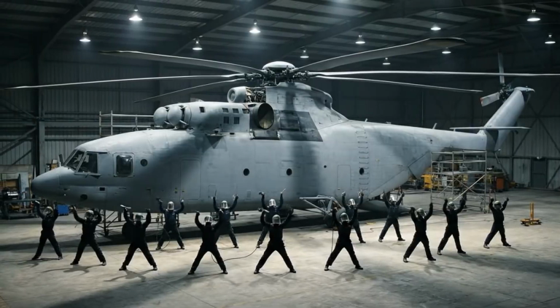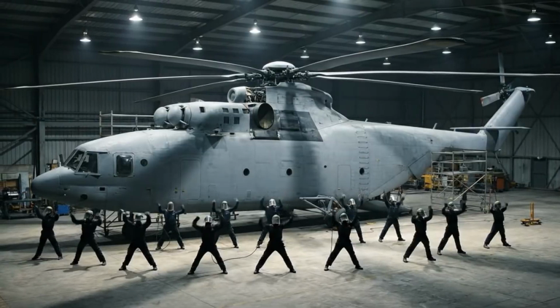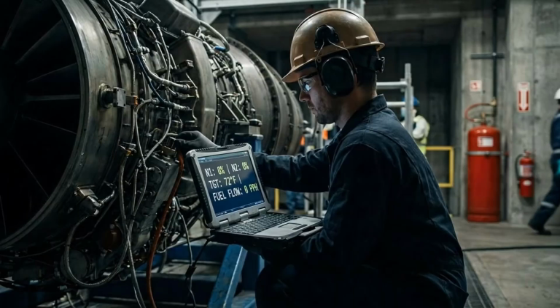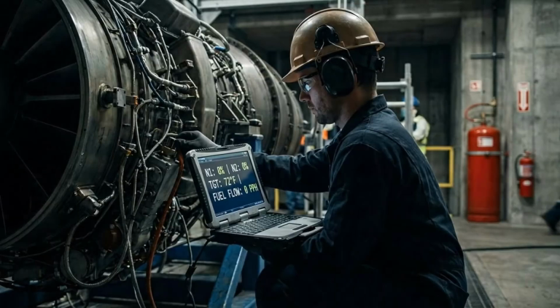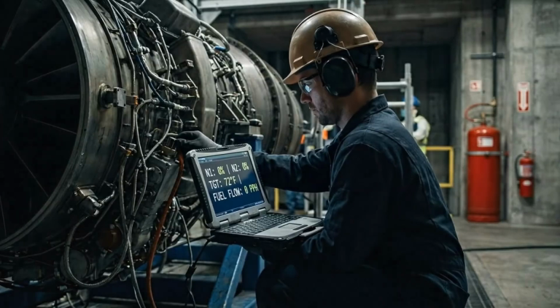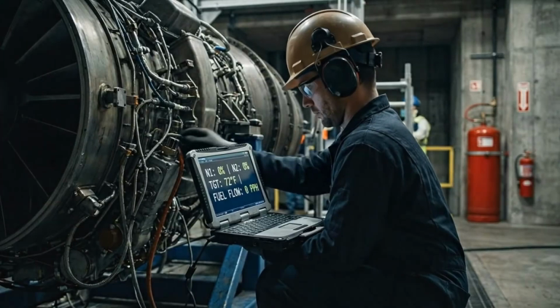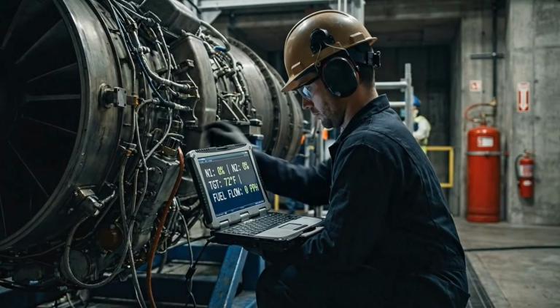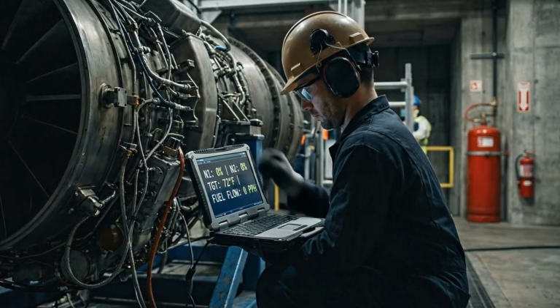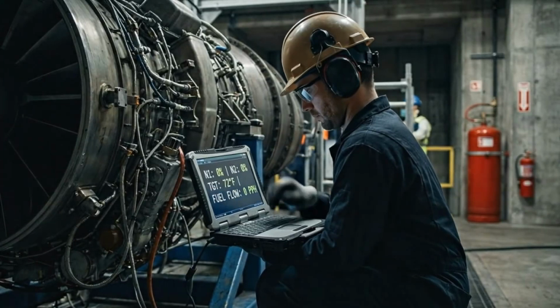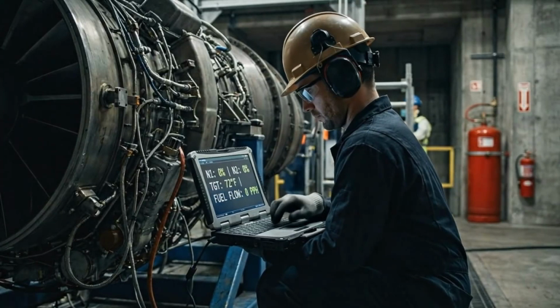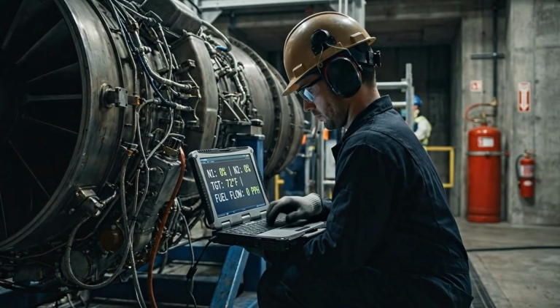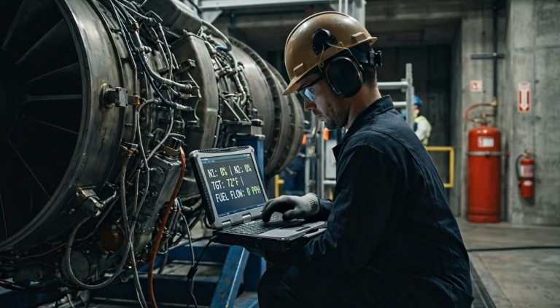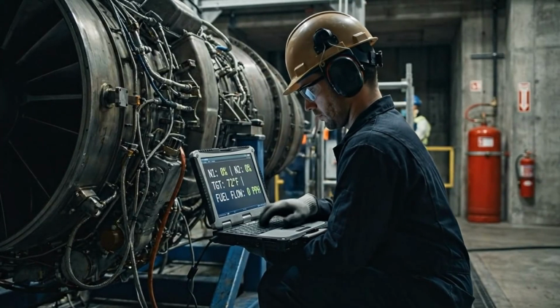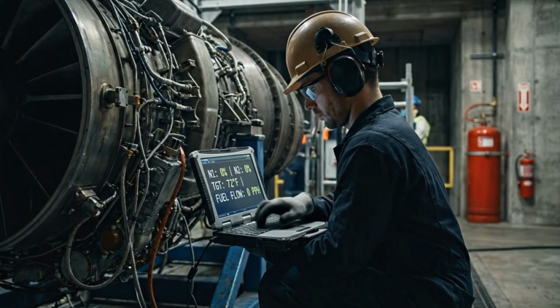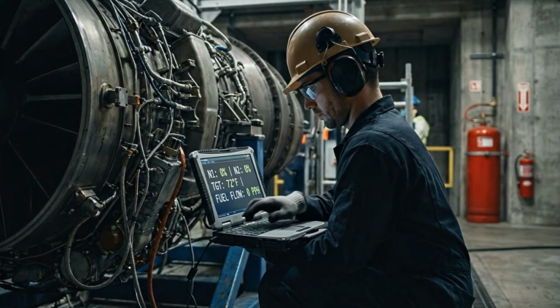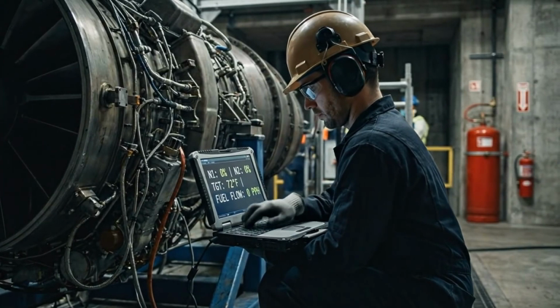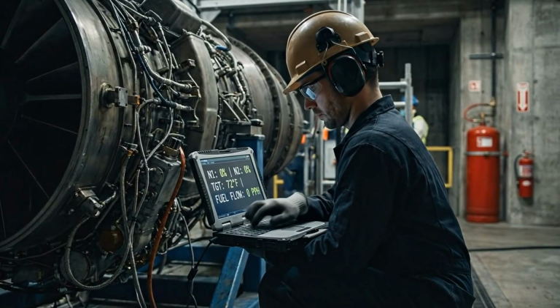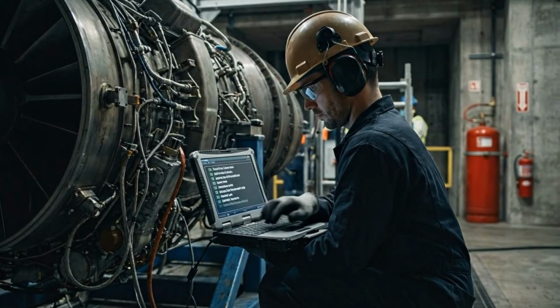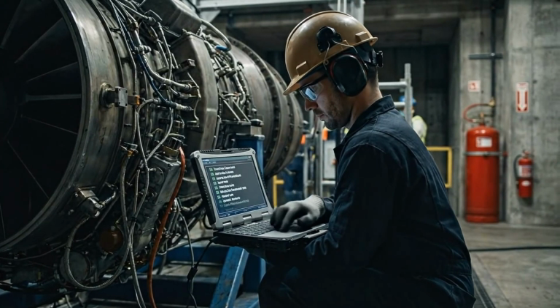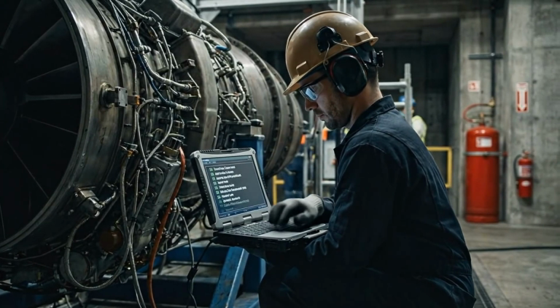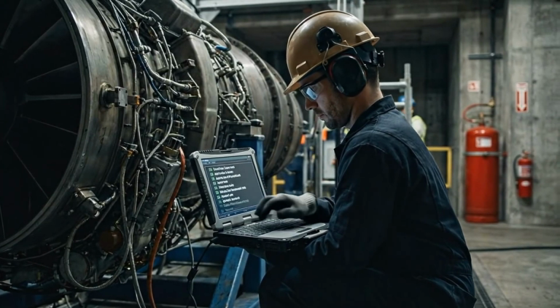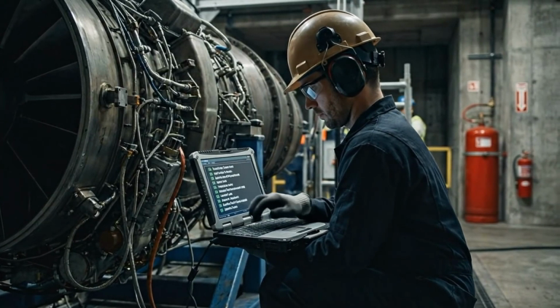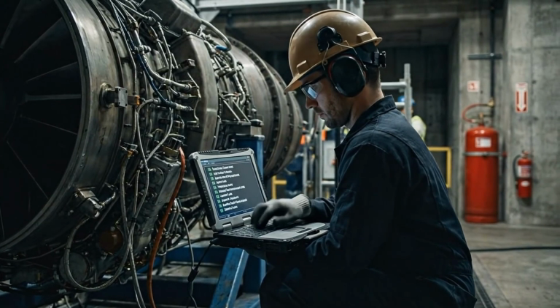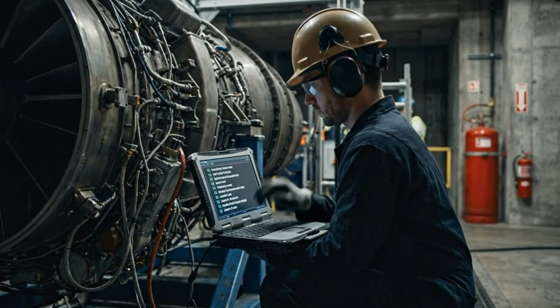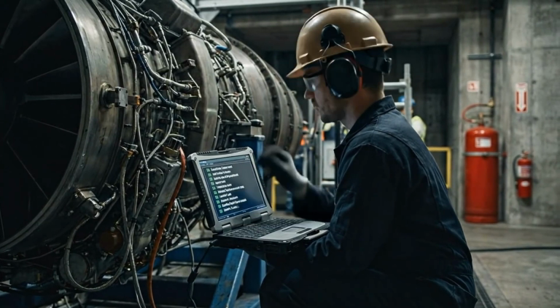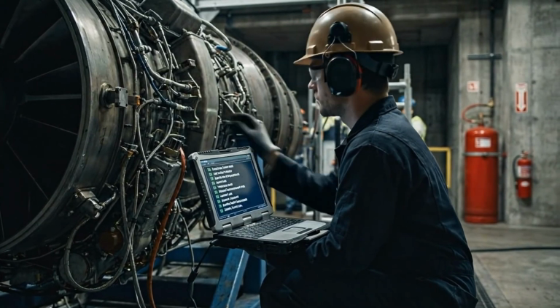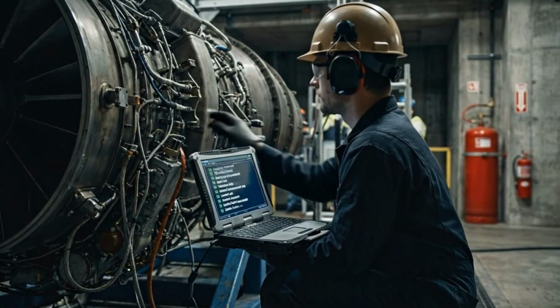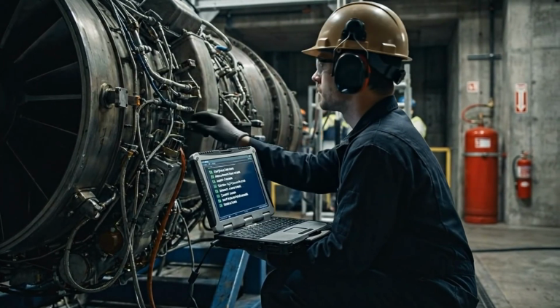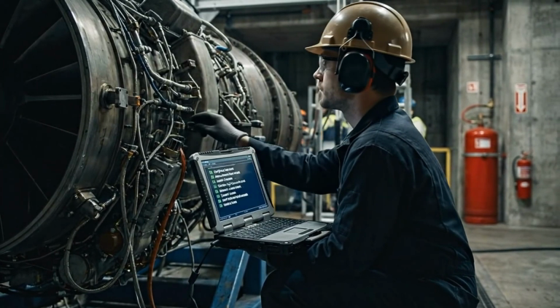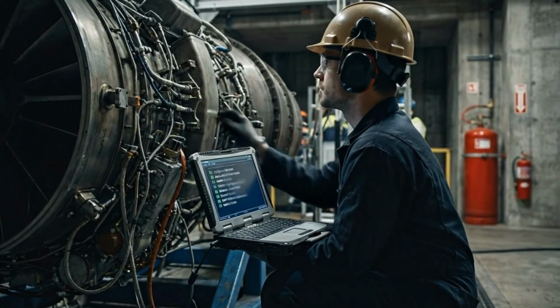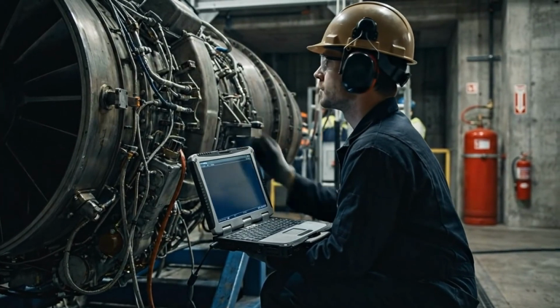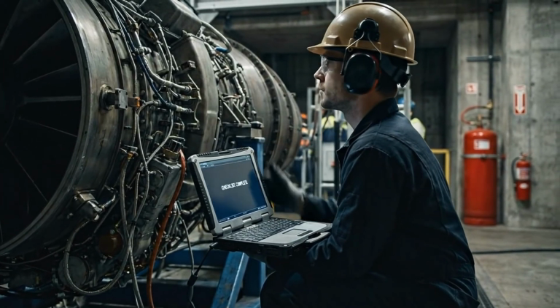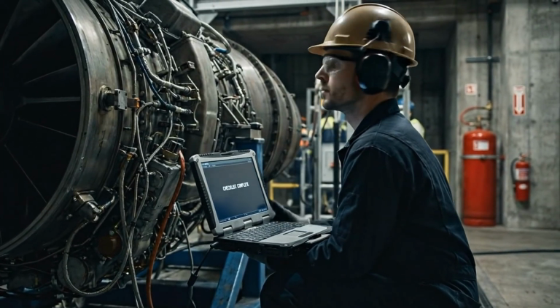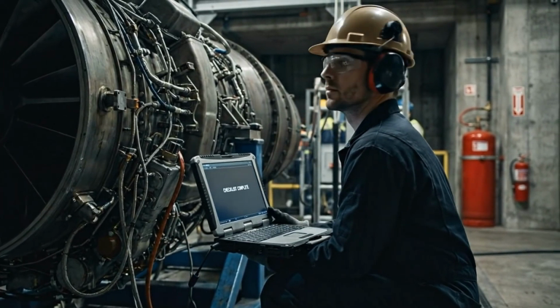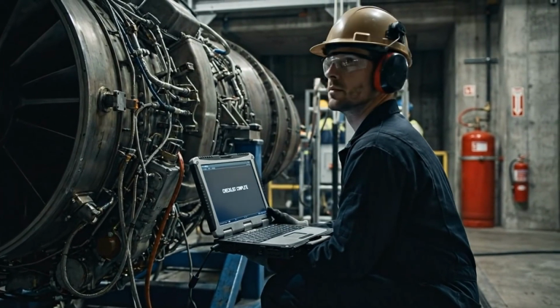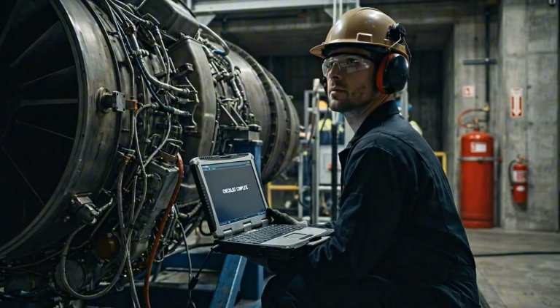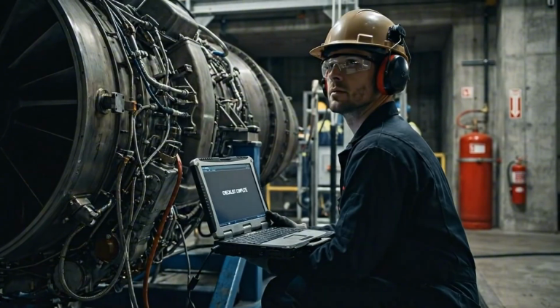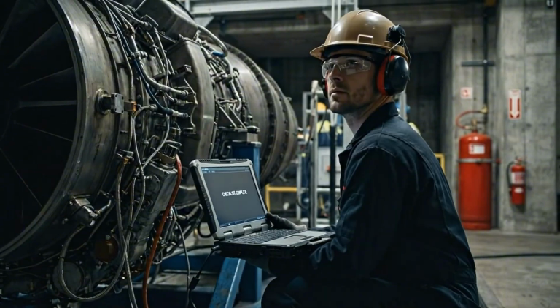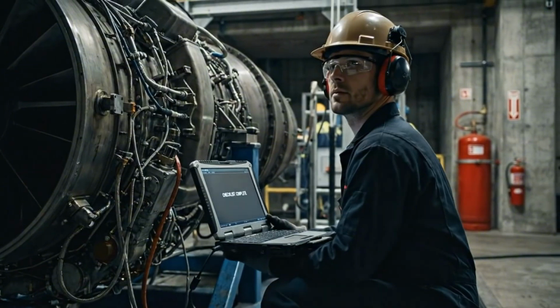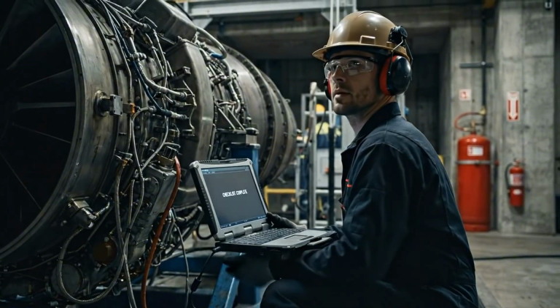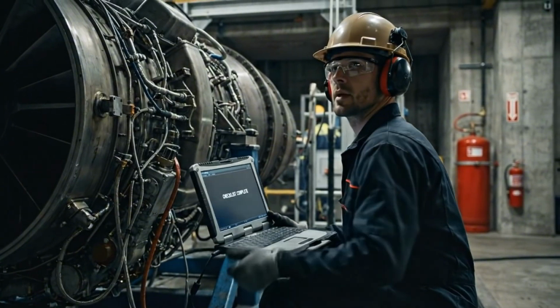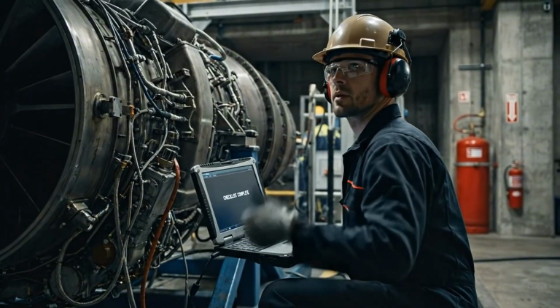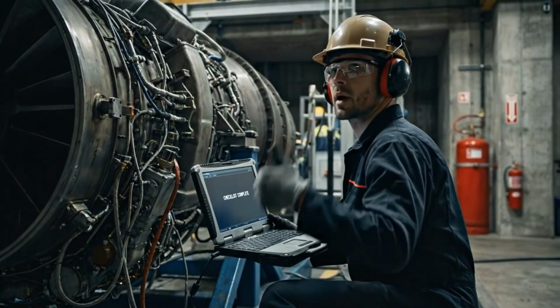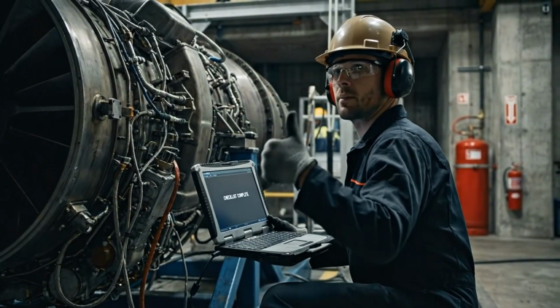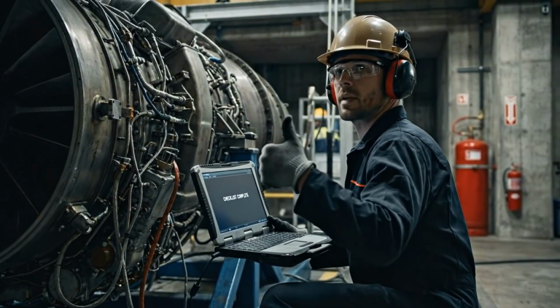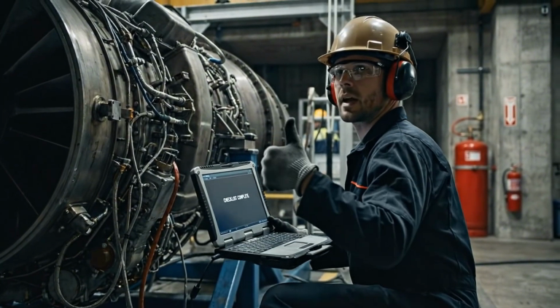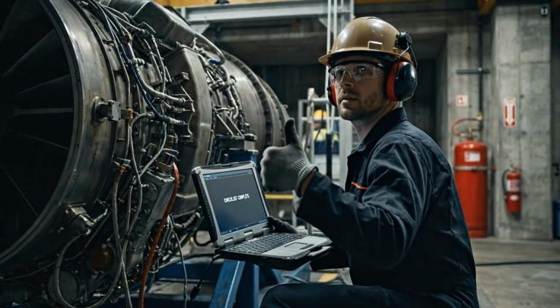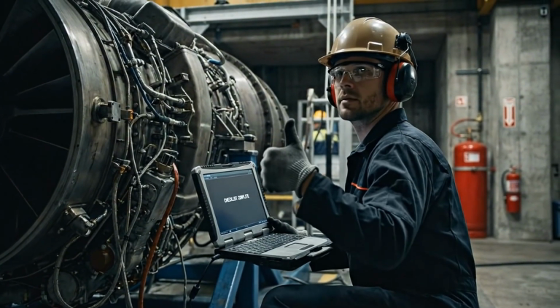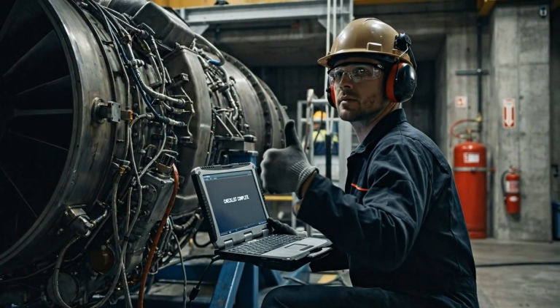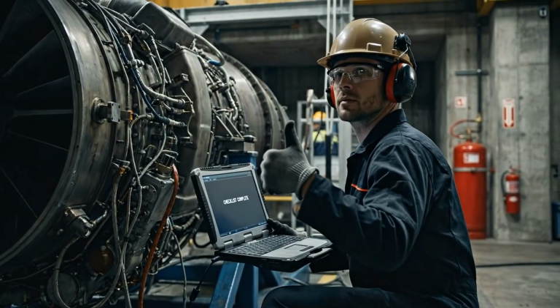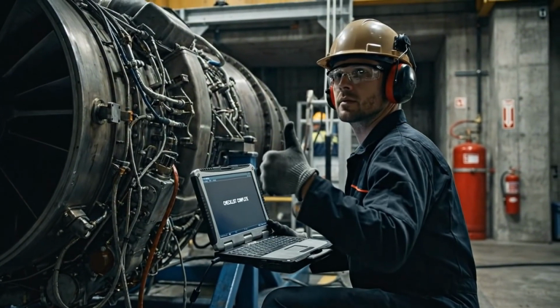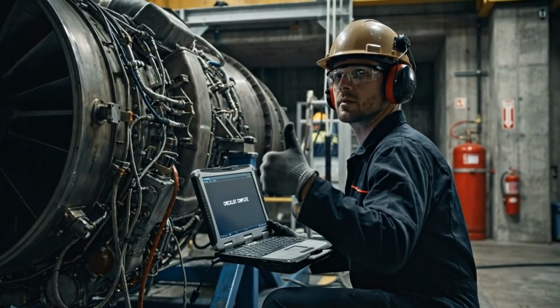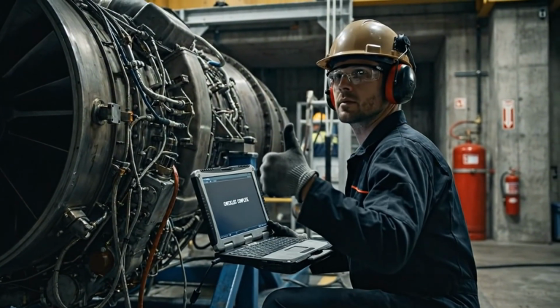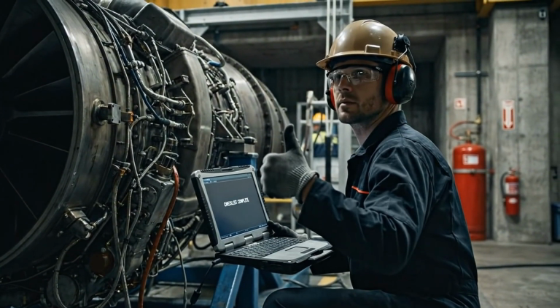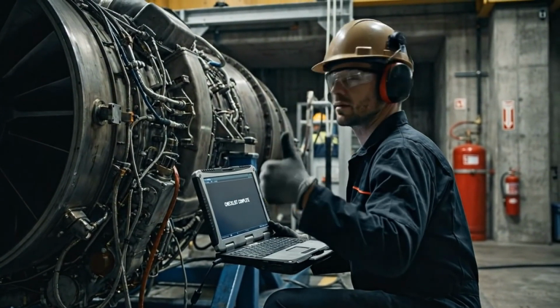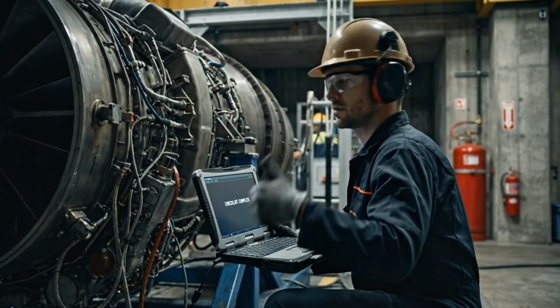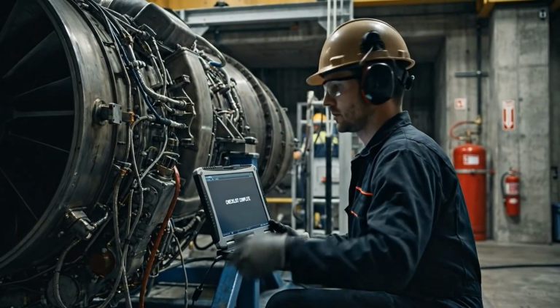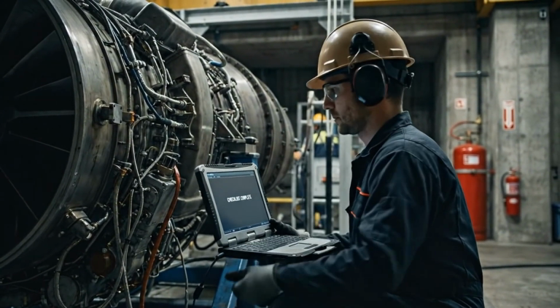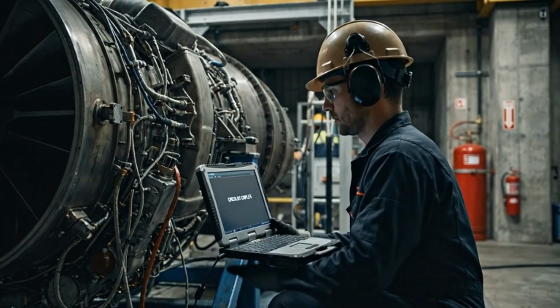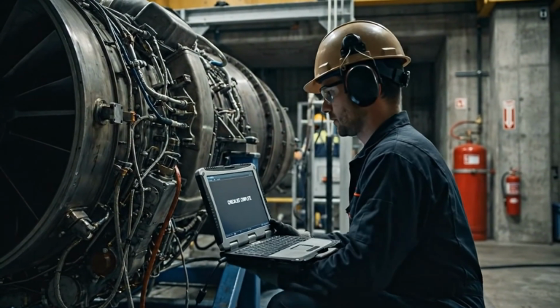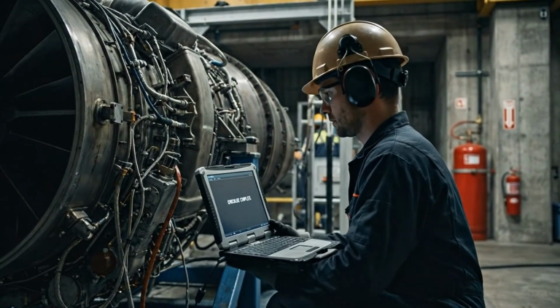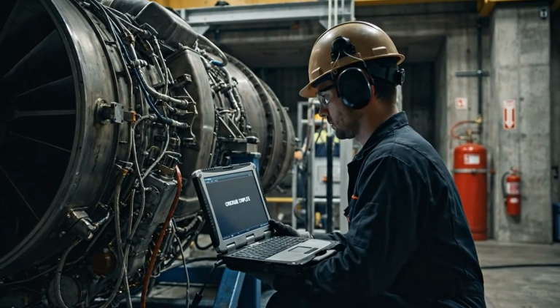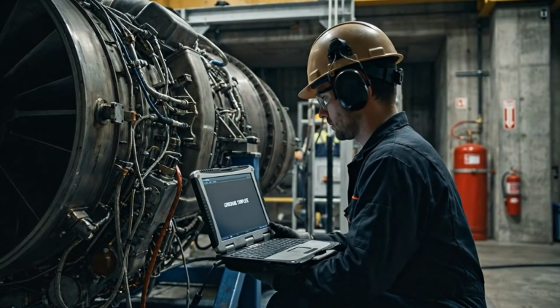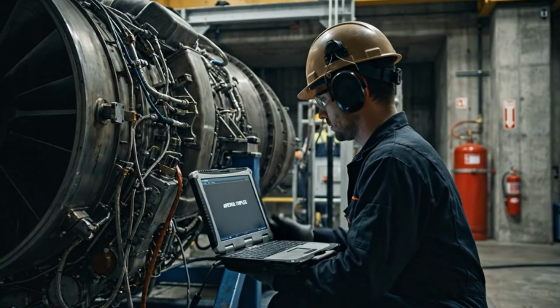Status check complete. Awaiting authorization. Copy that. You are clear to initiate sequence start.